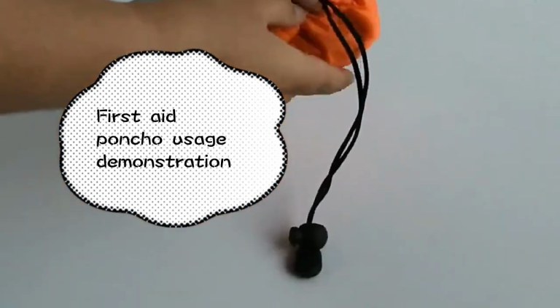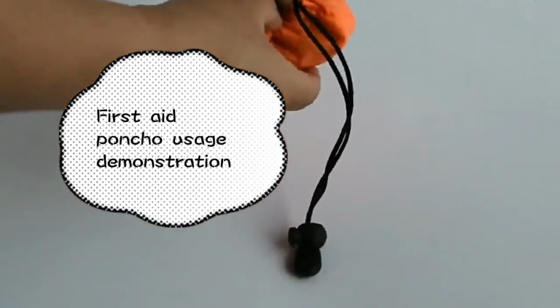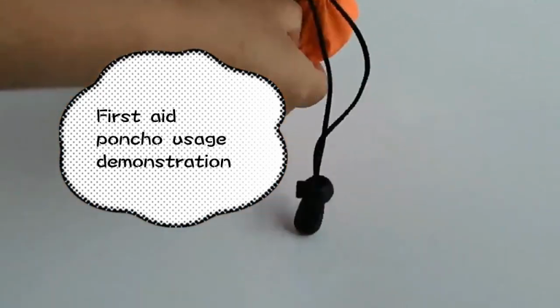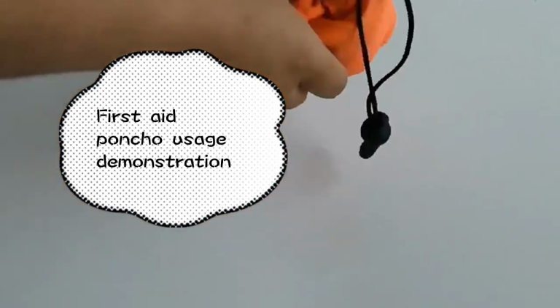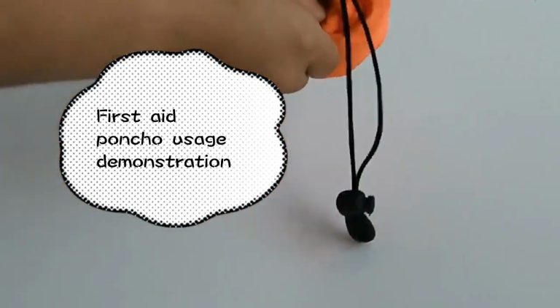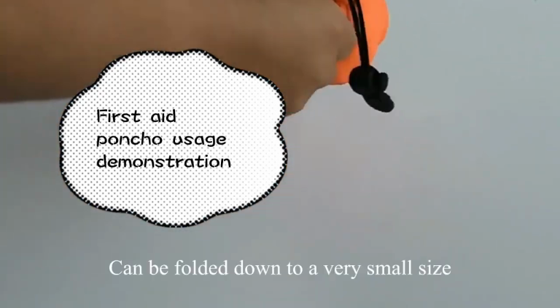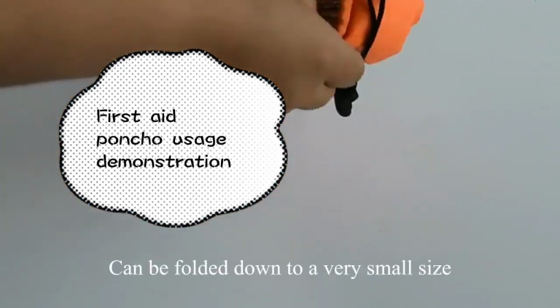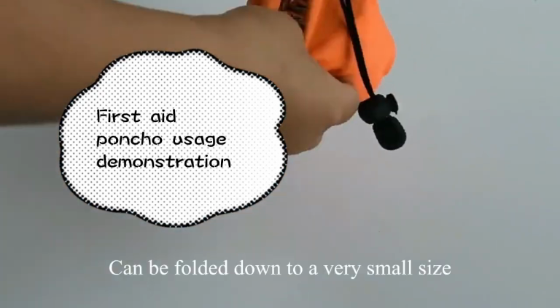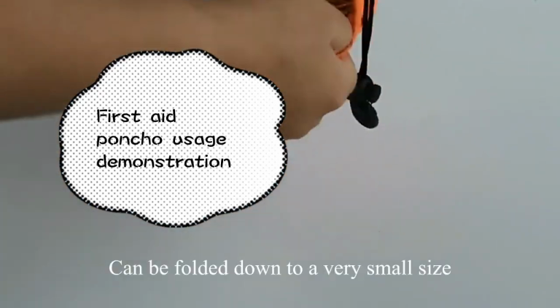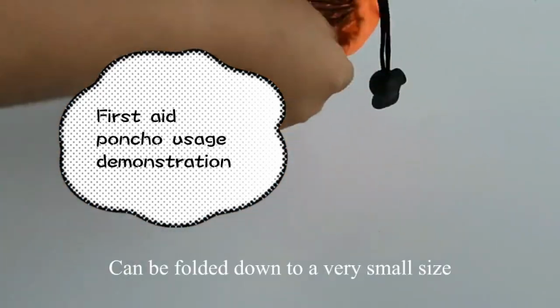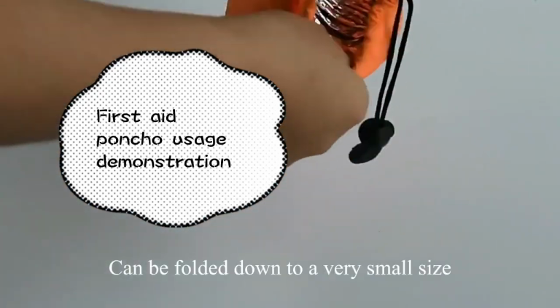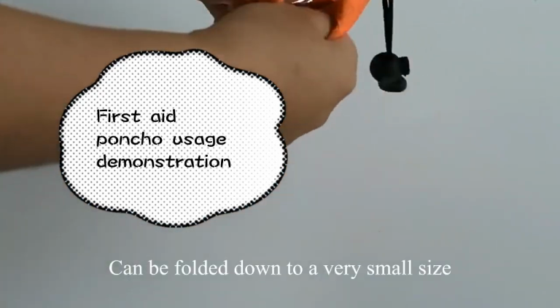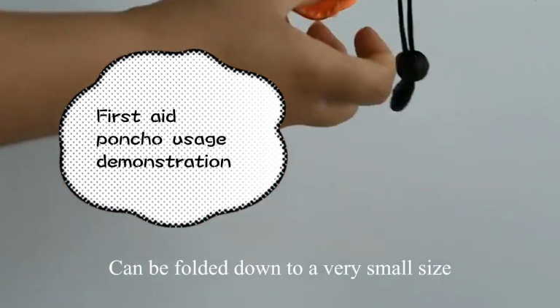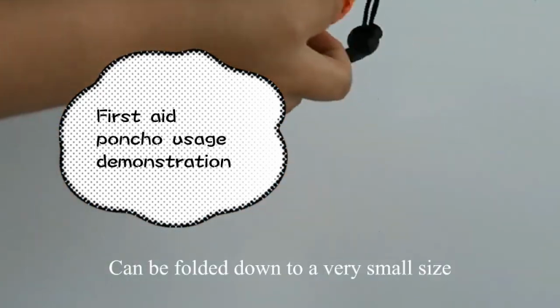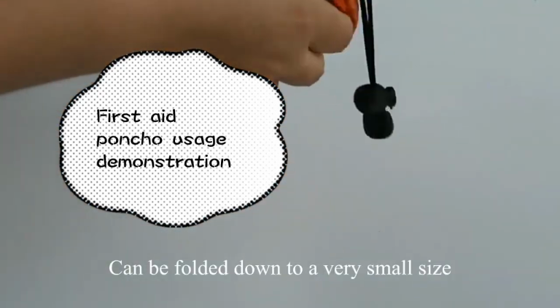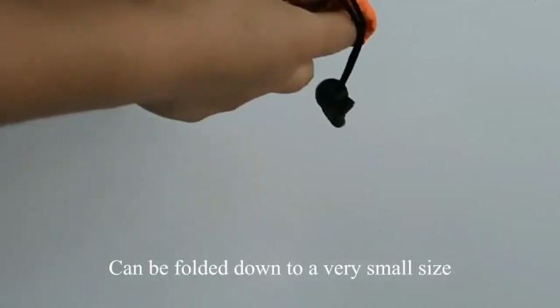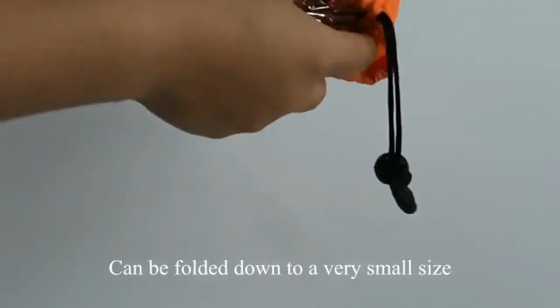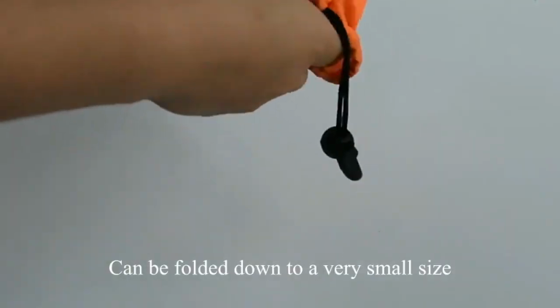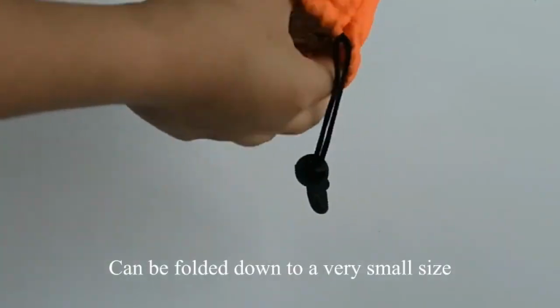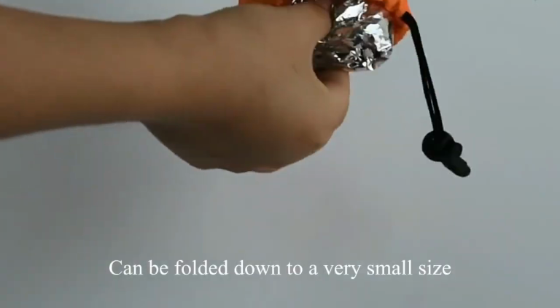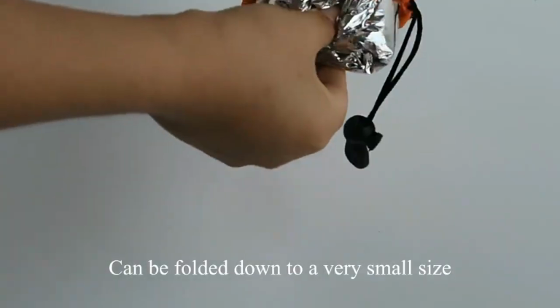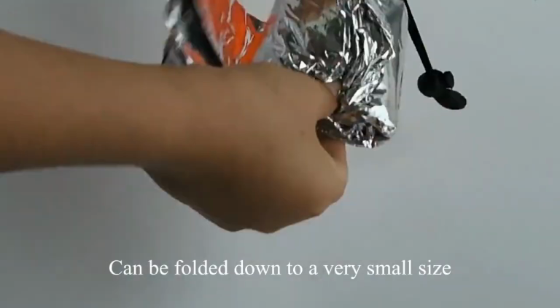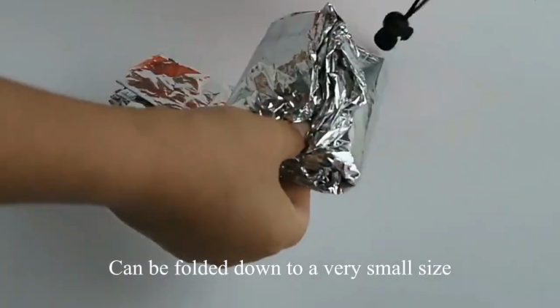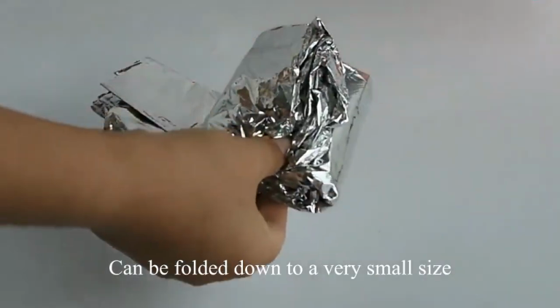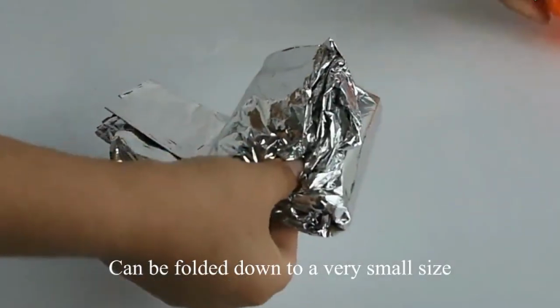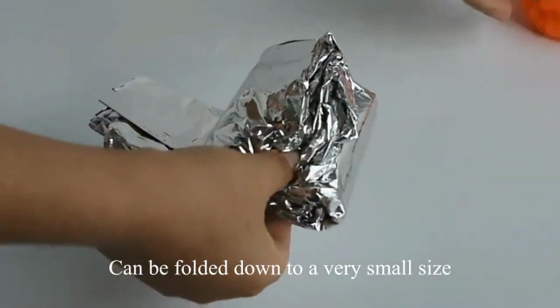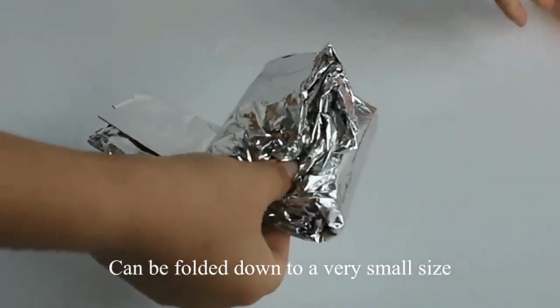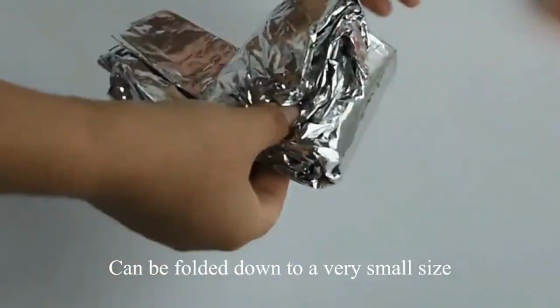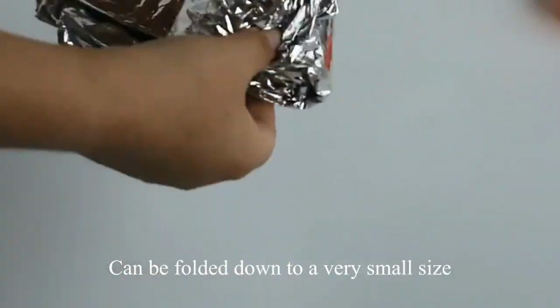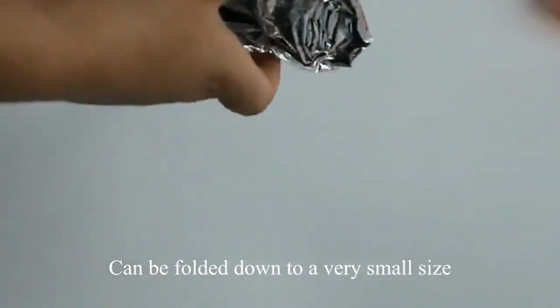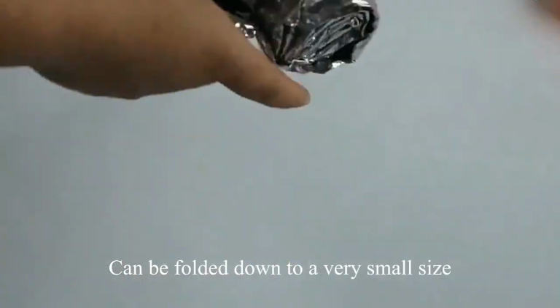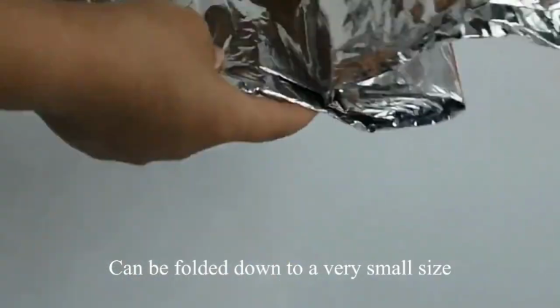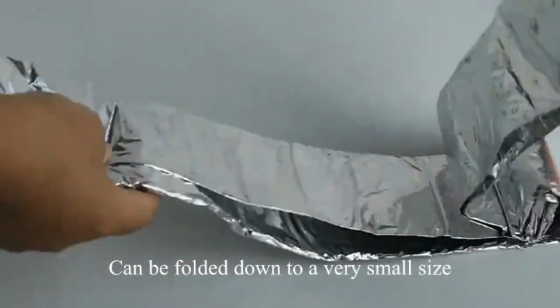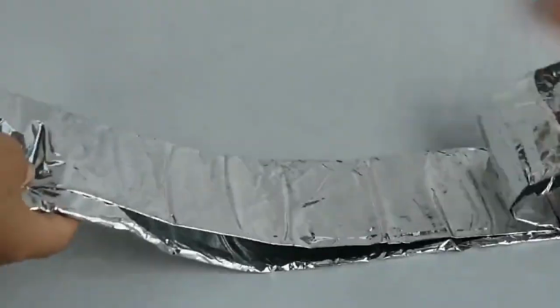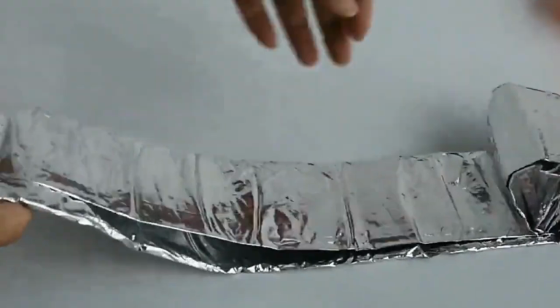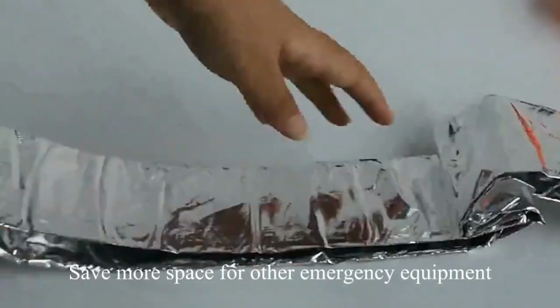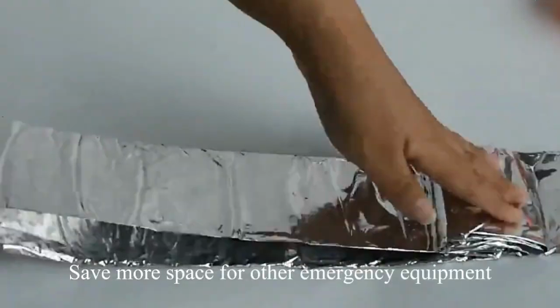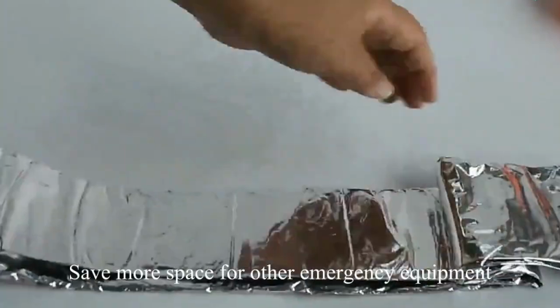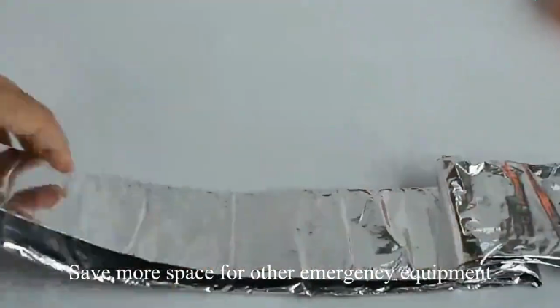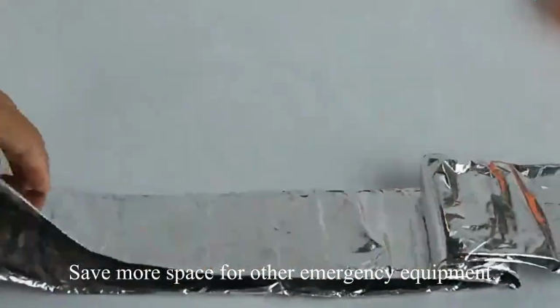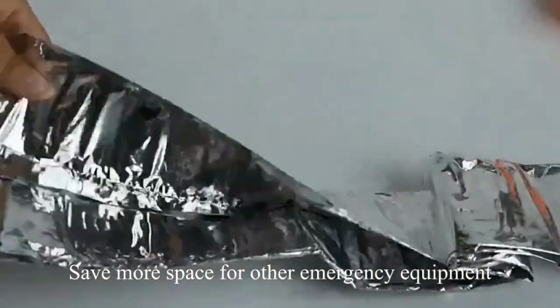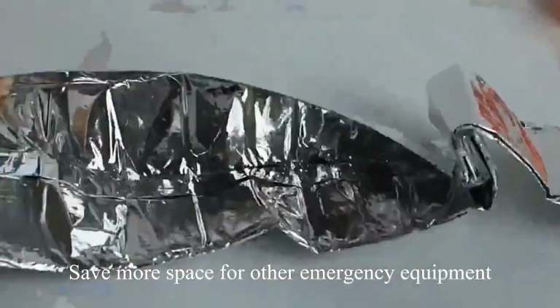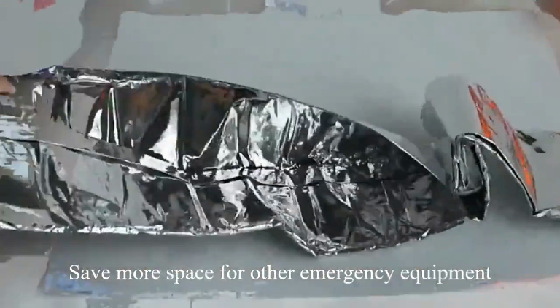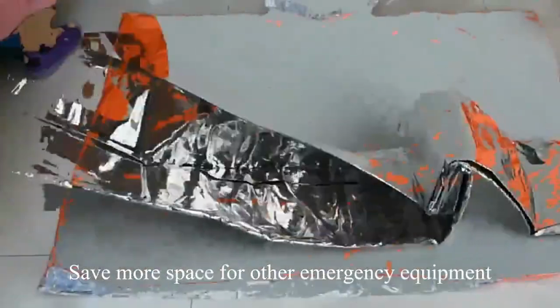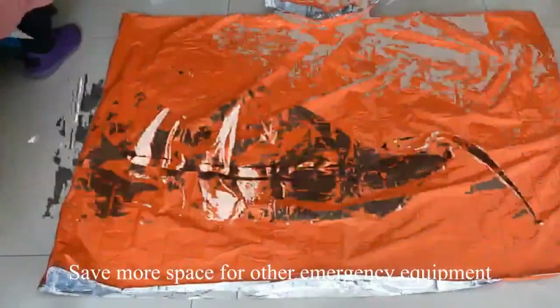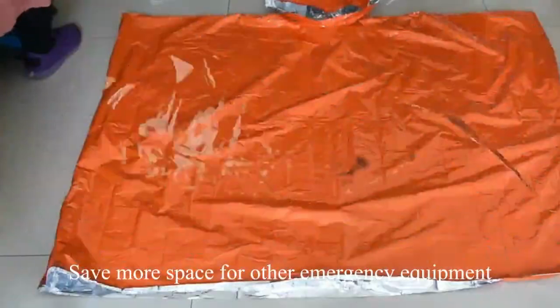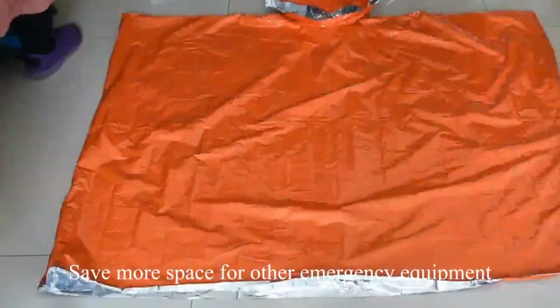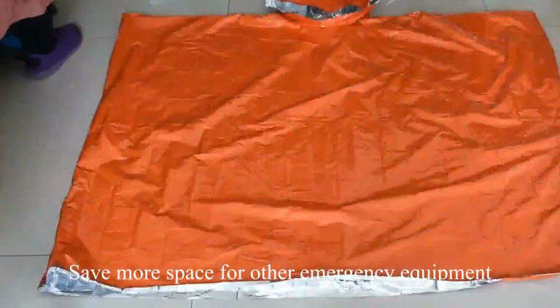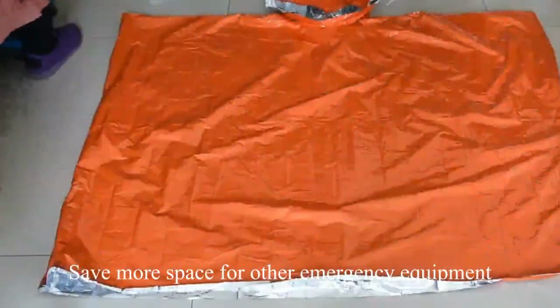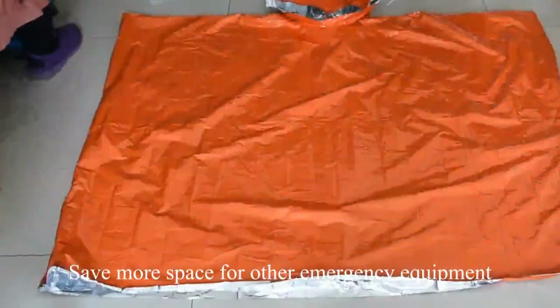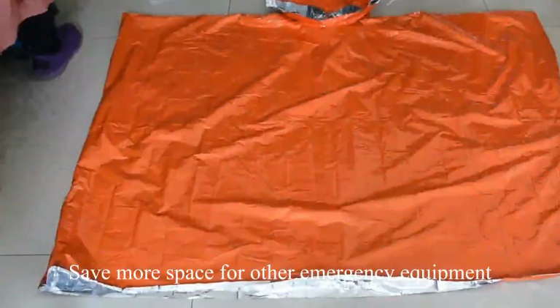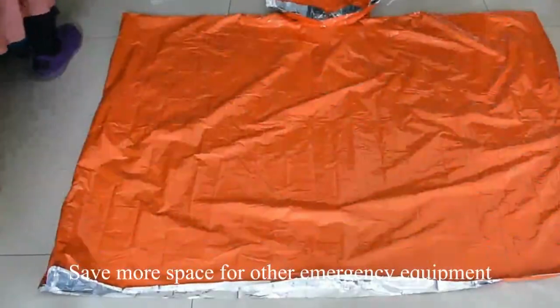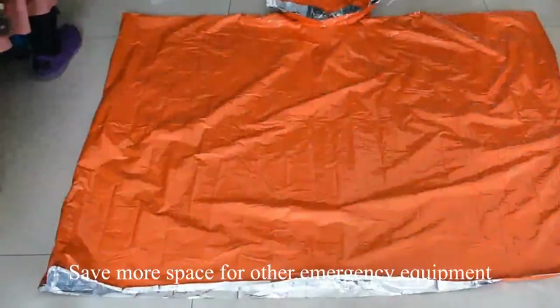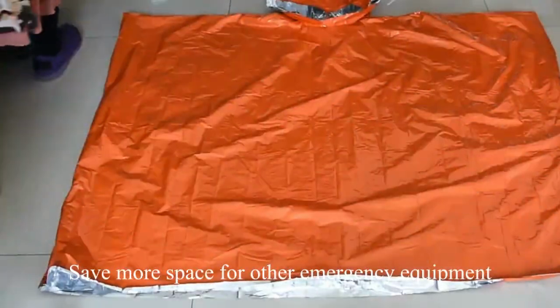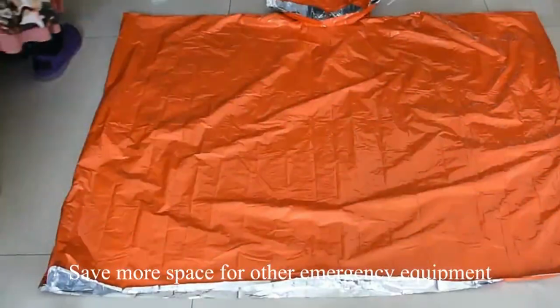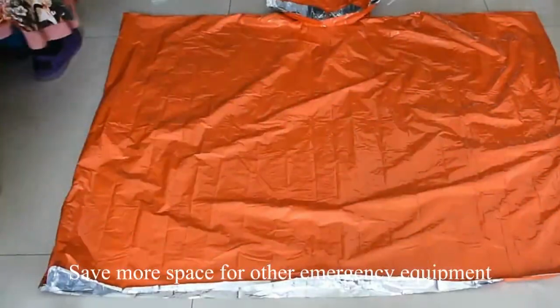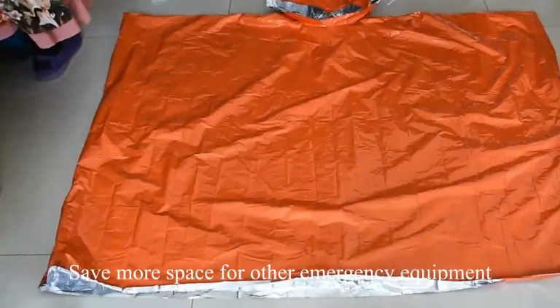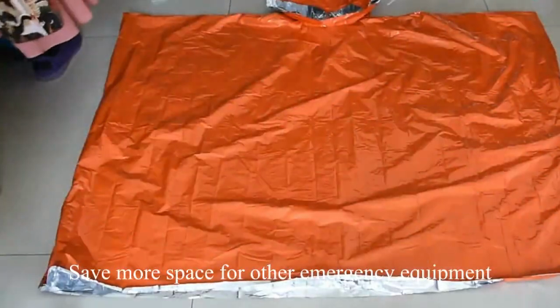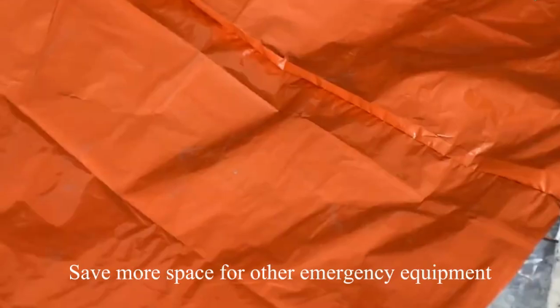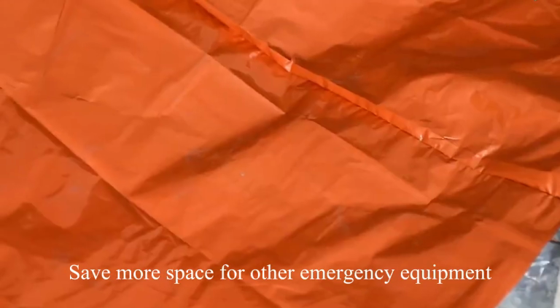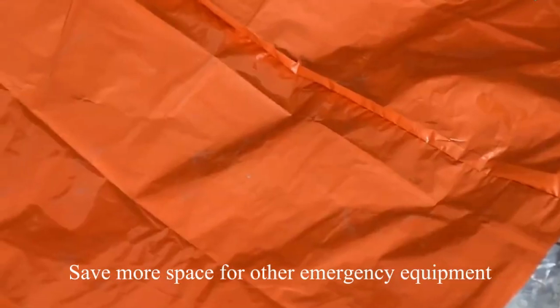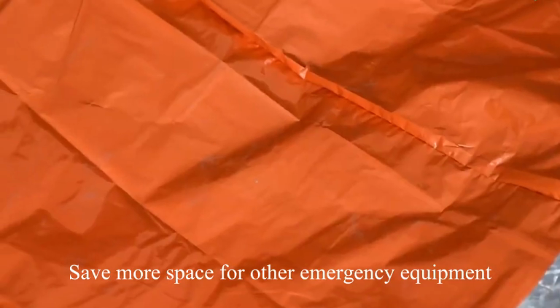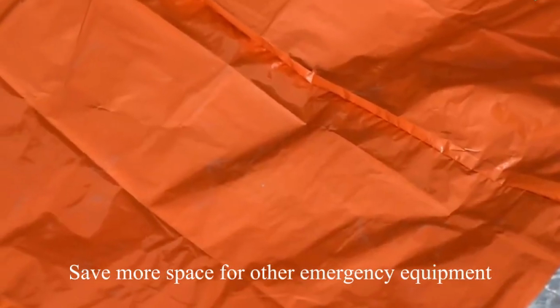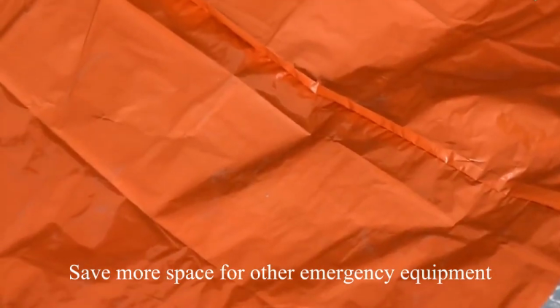Can be folded onto a very small size, saving more space for other emergency equipment.